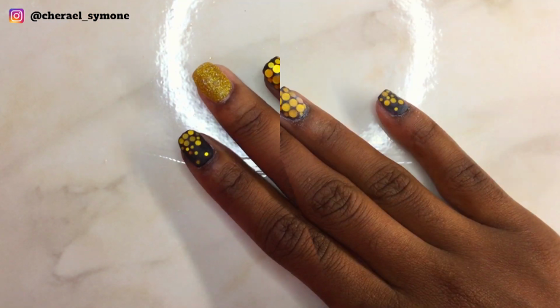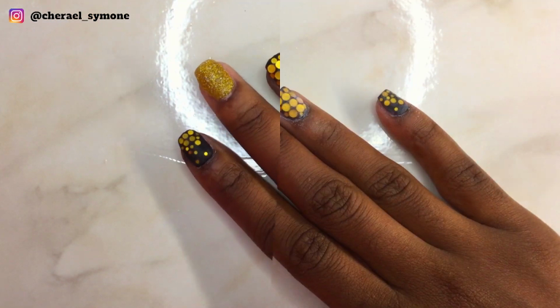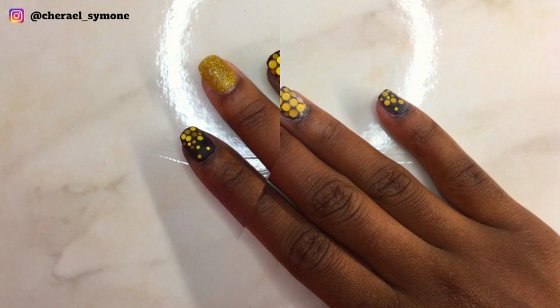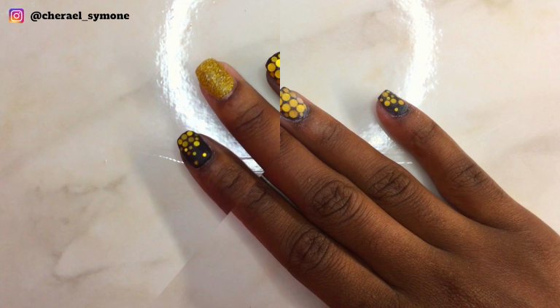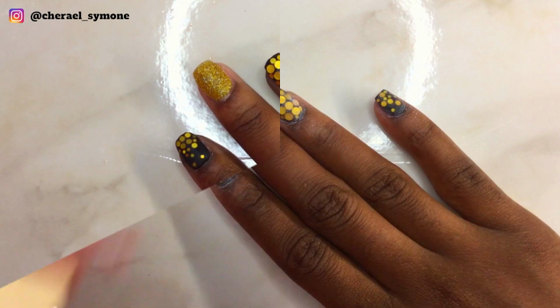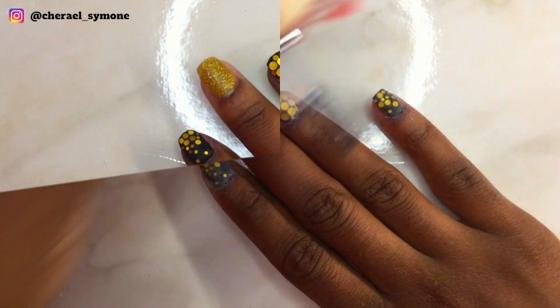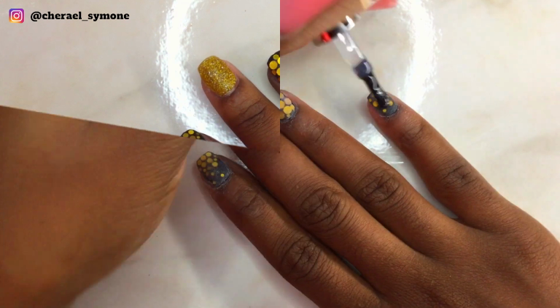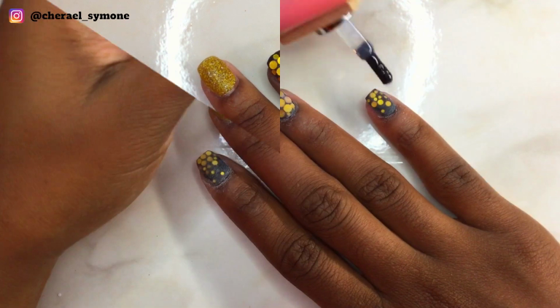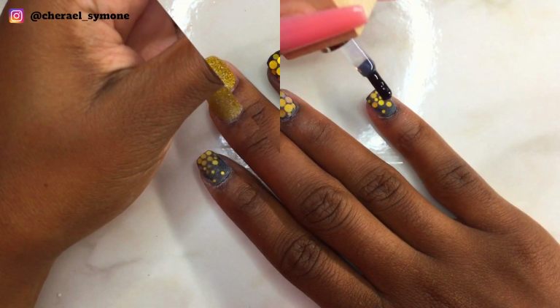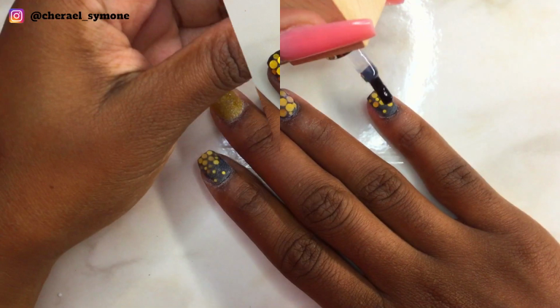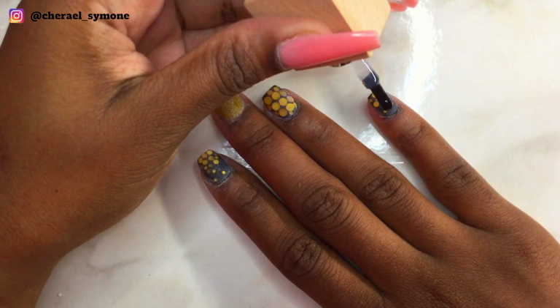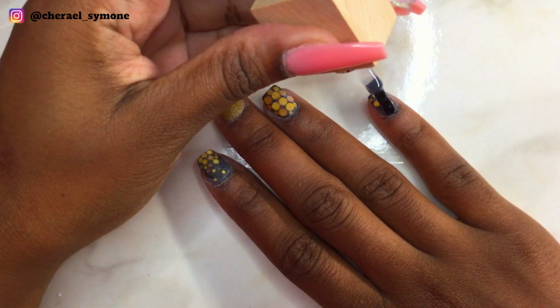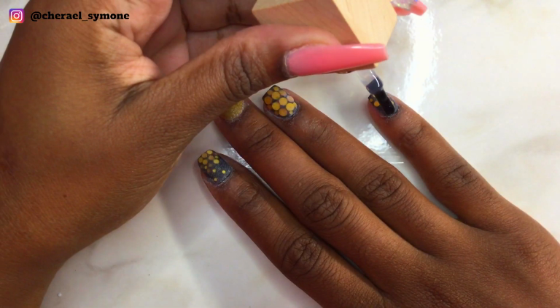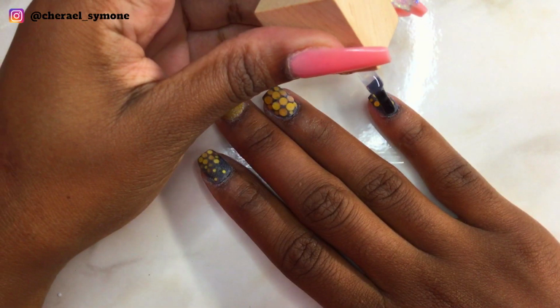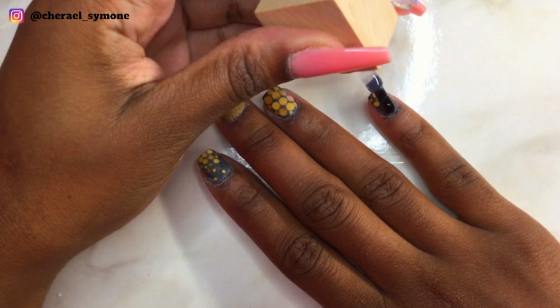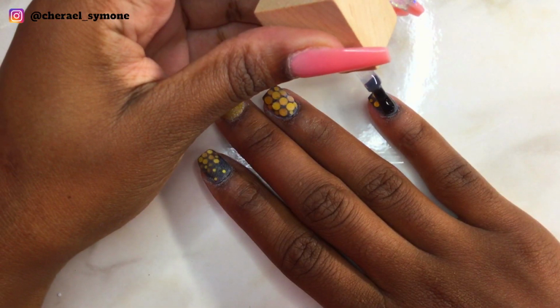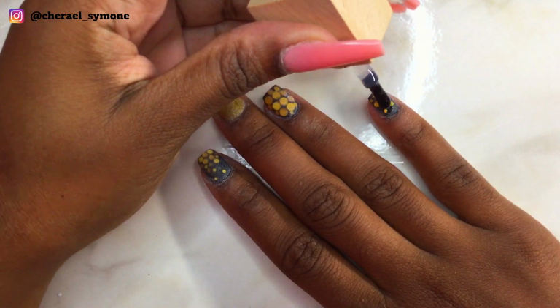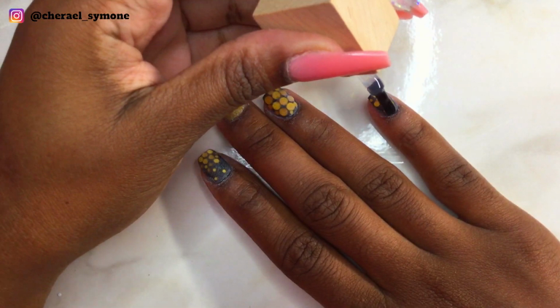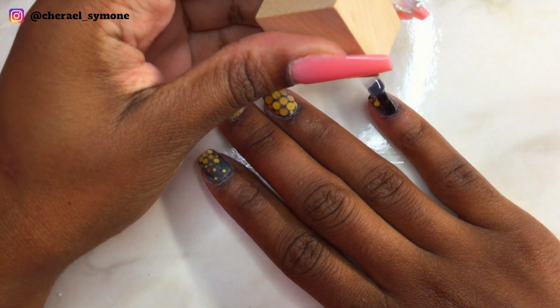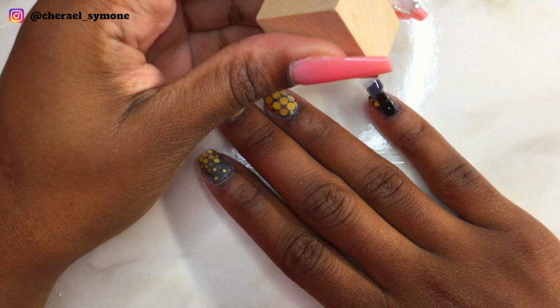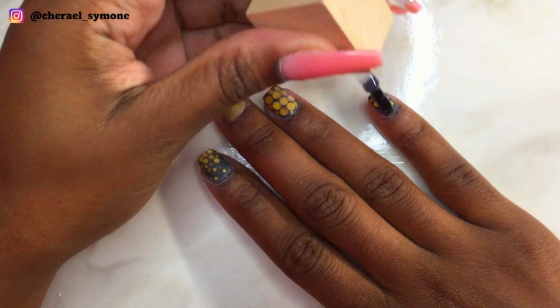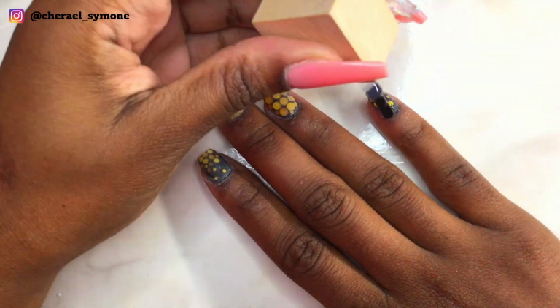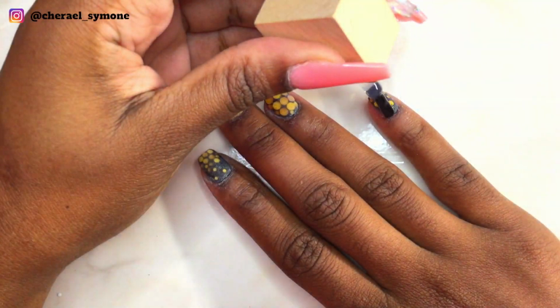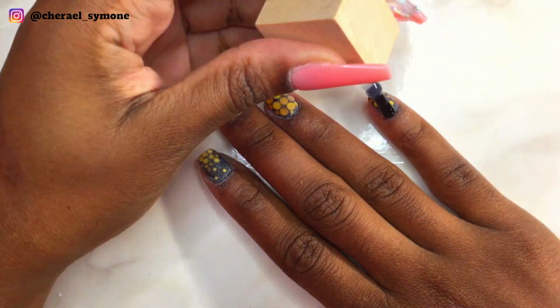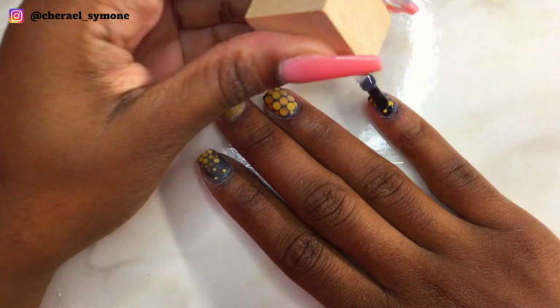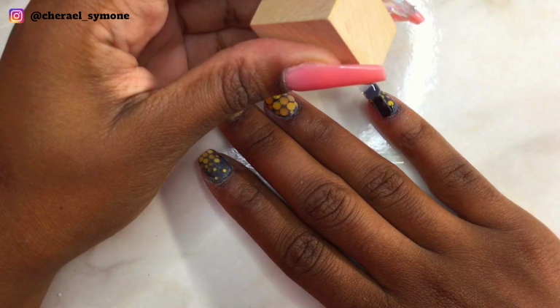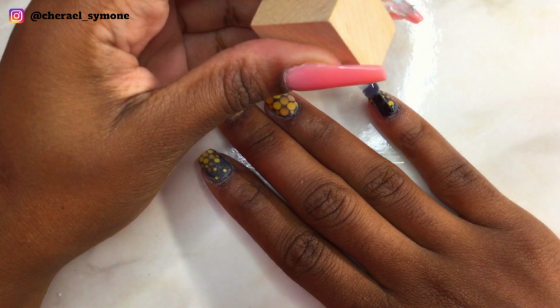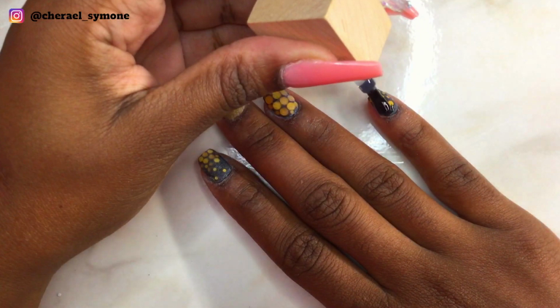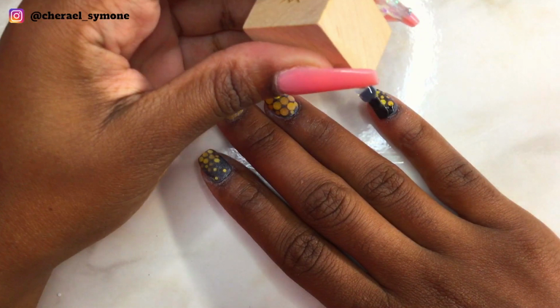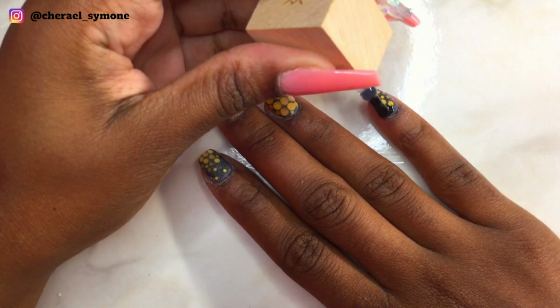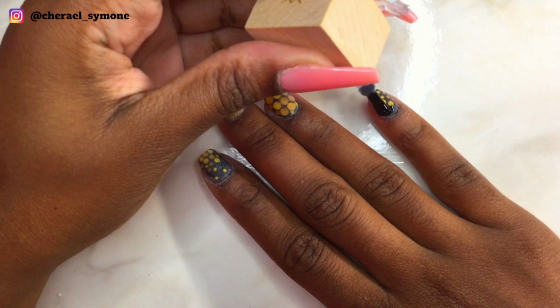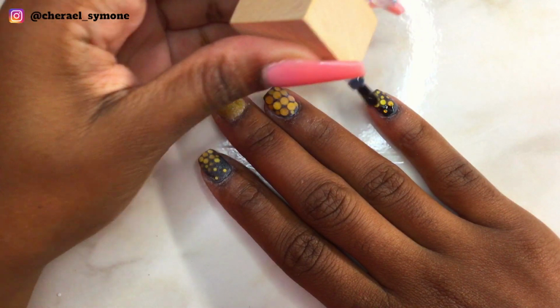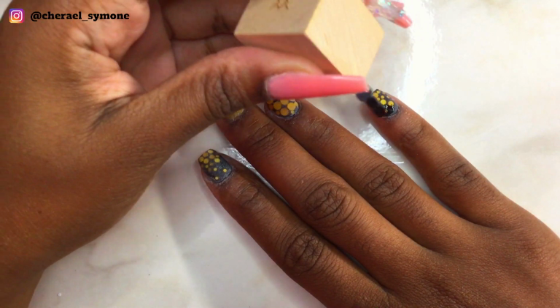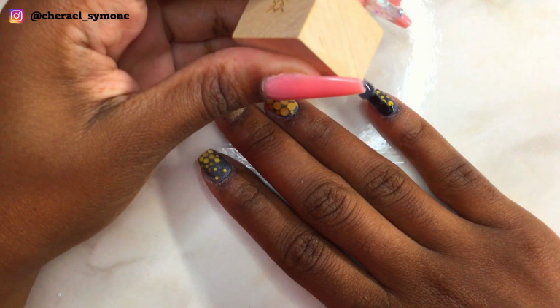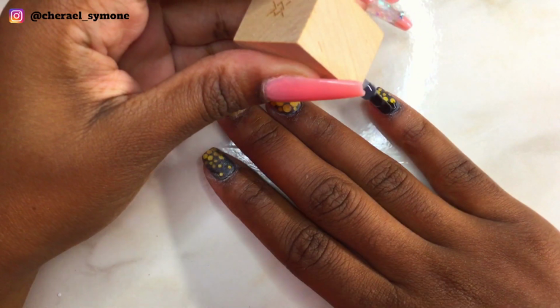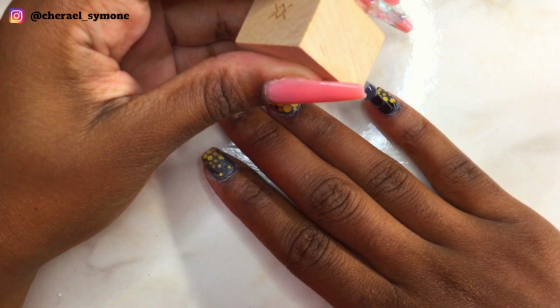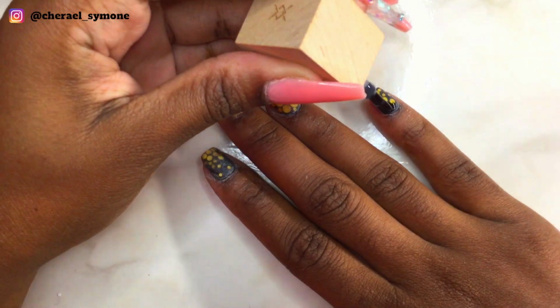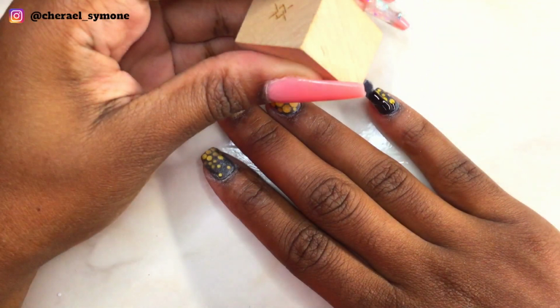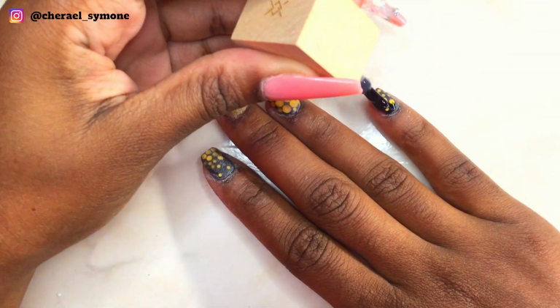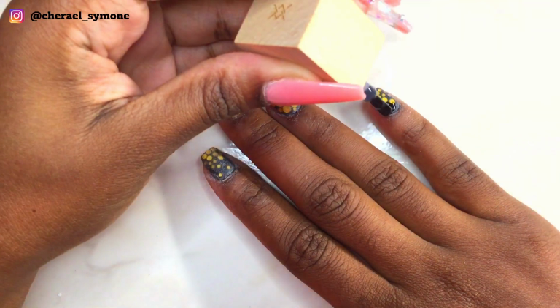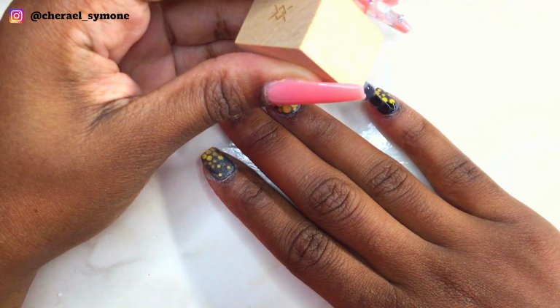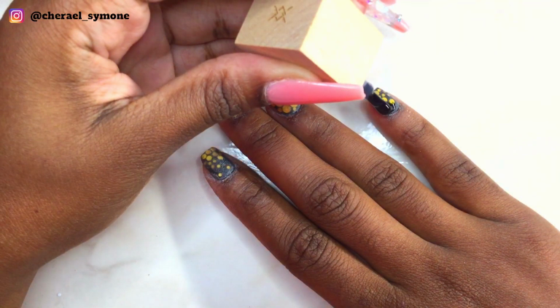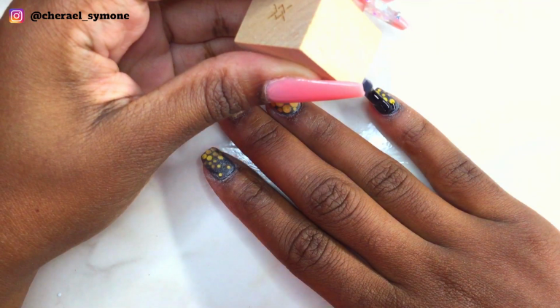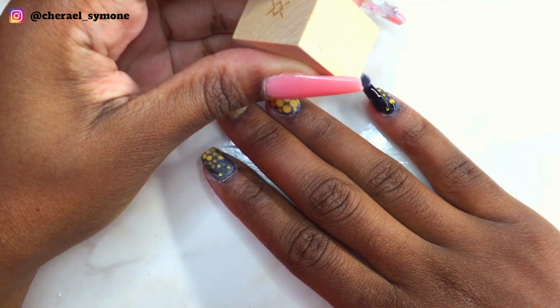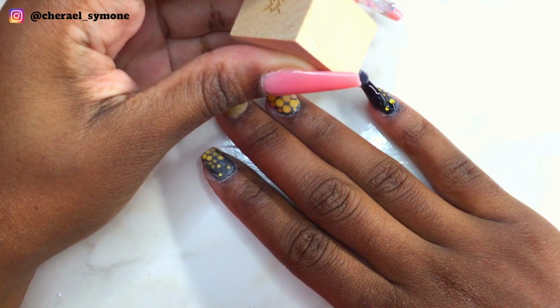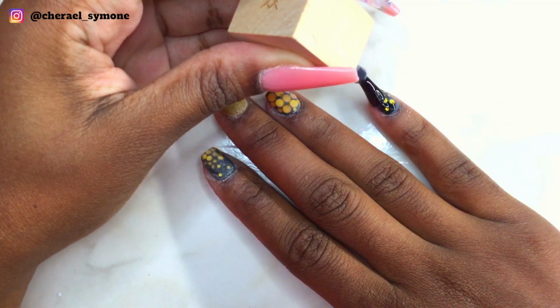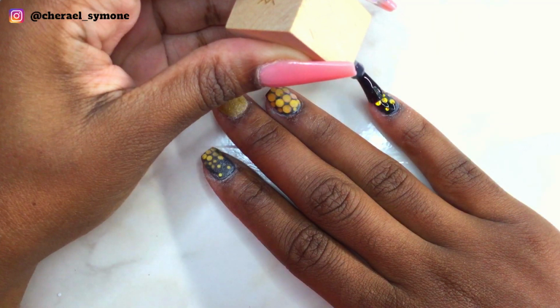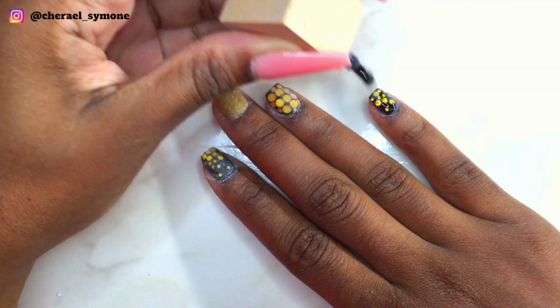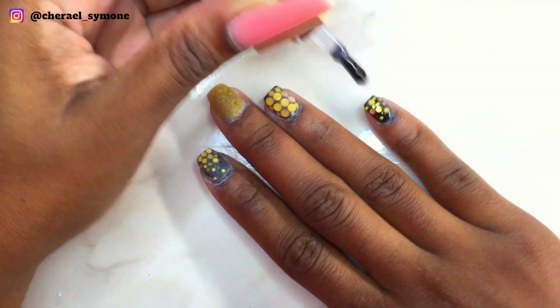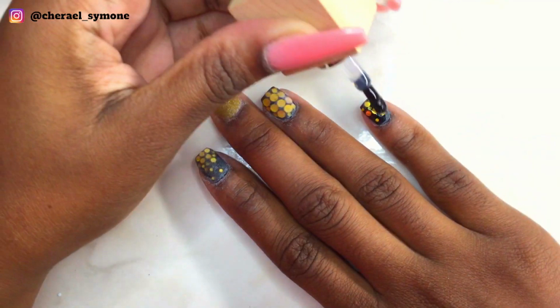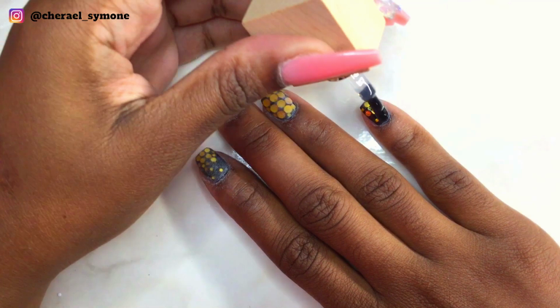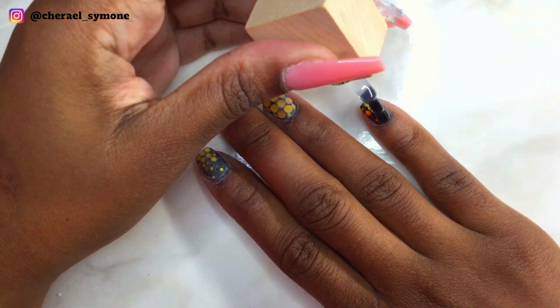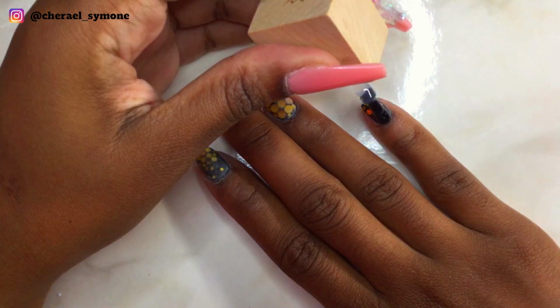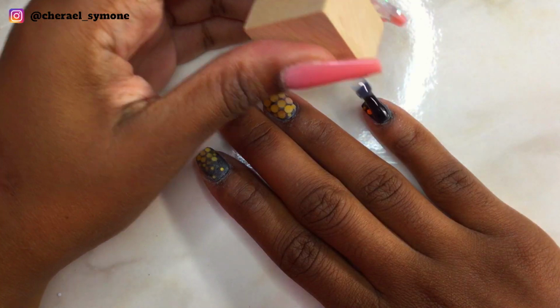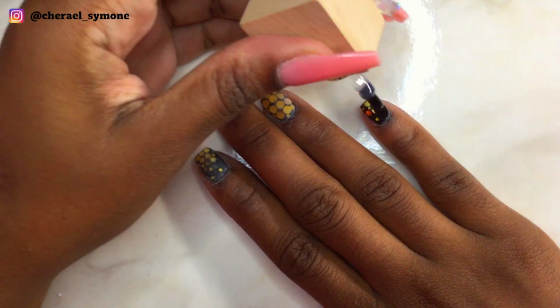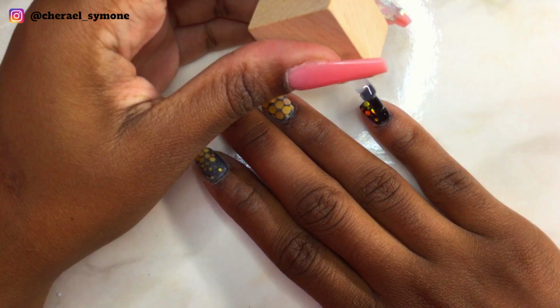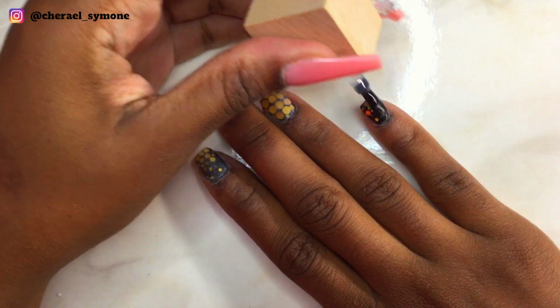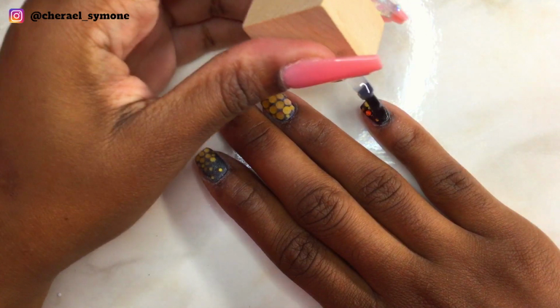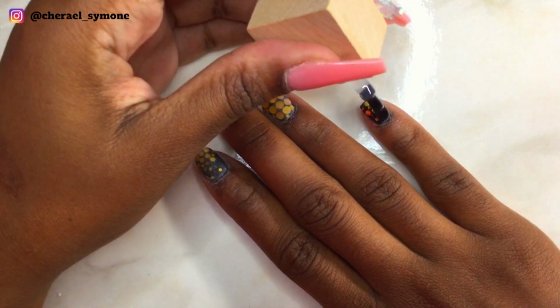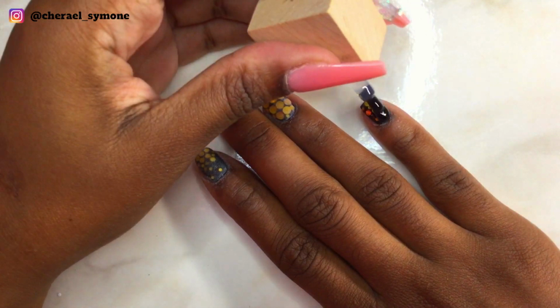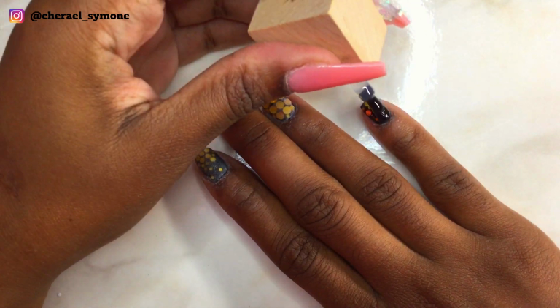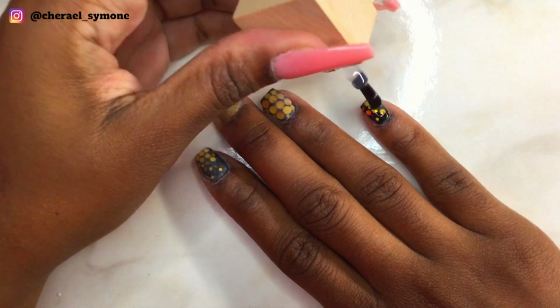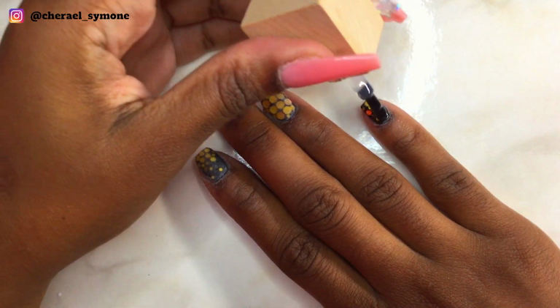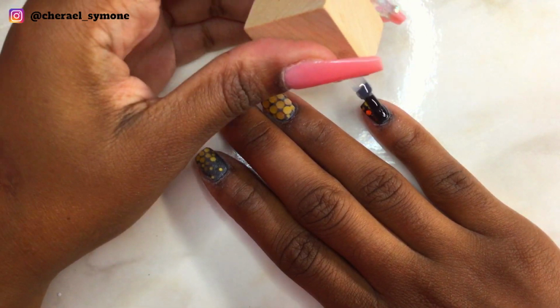This is after filing the nails. Now I'm applying my Modelones gel top coat to my nails and curing it for 30 seconds.